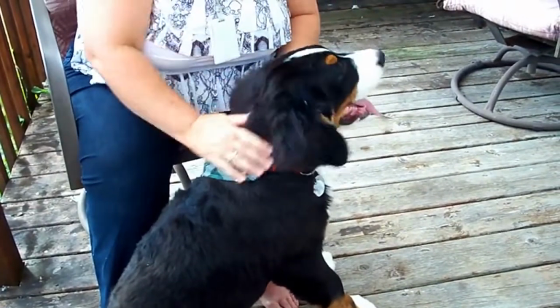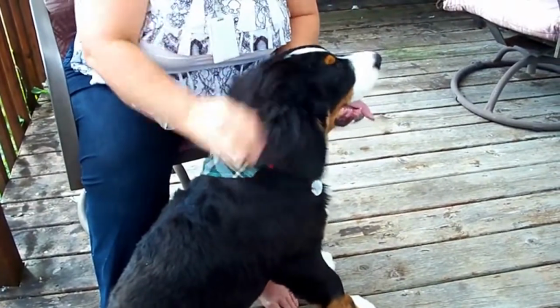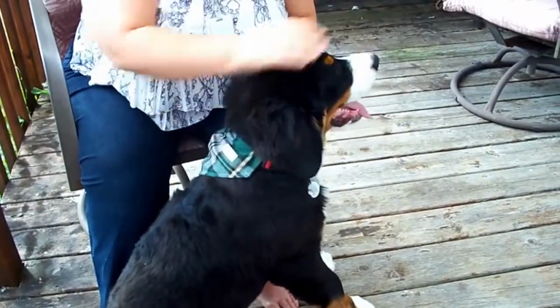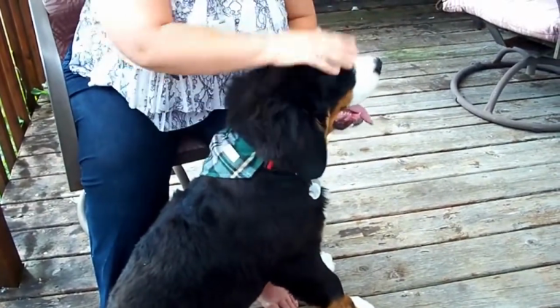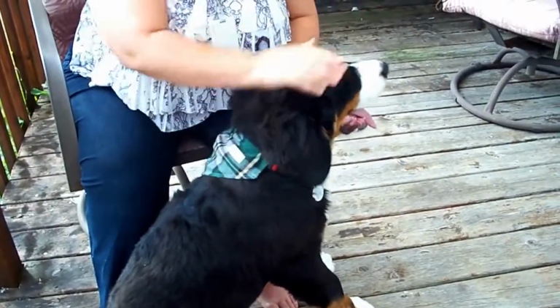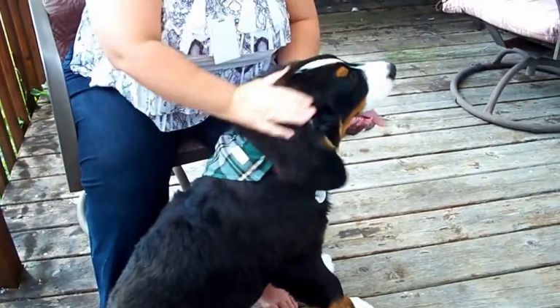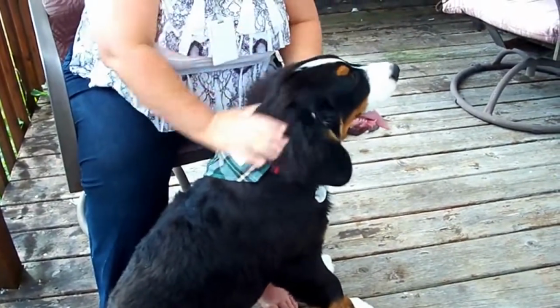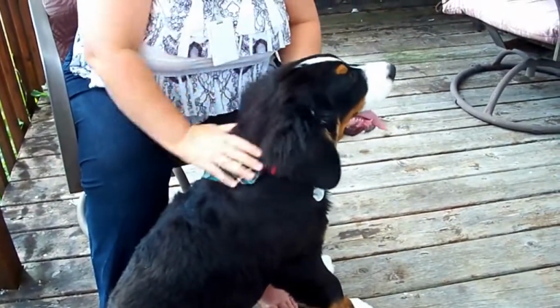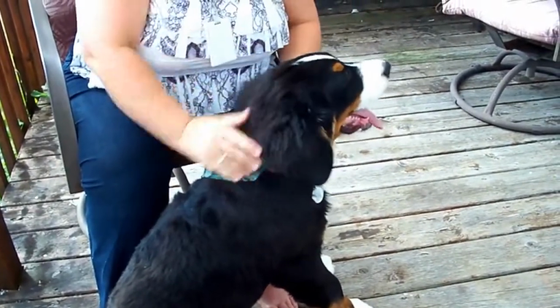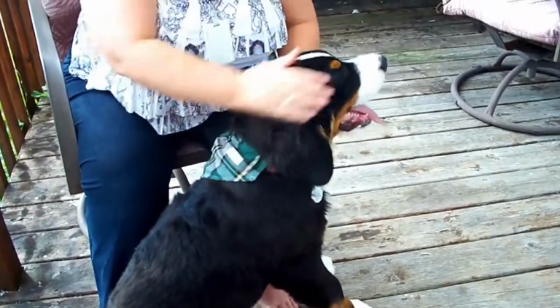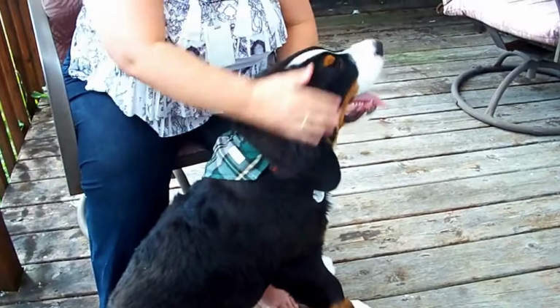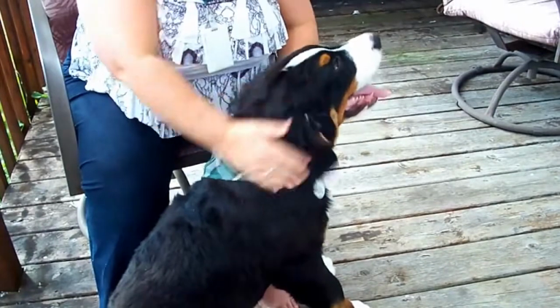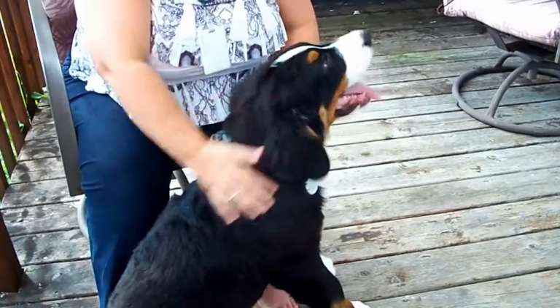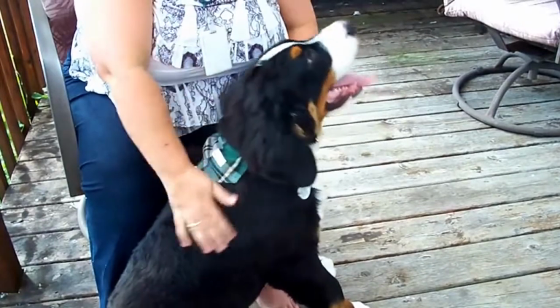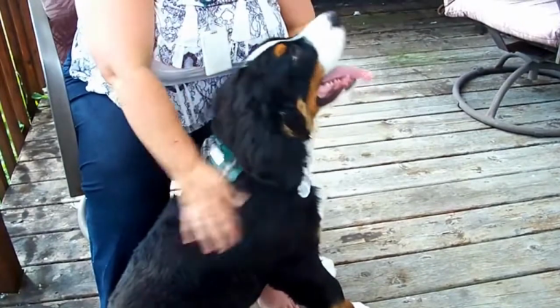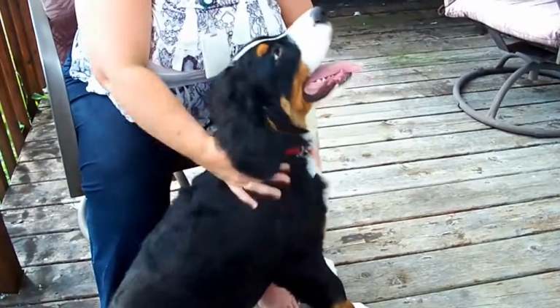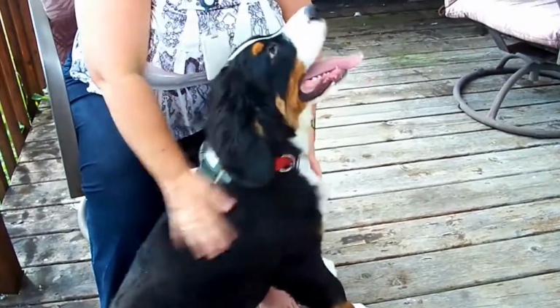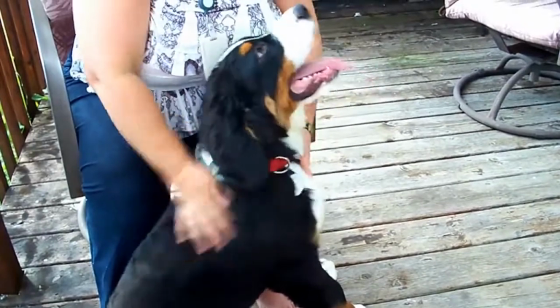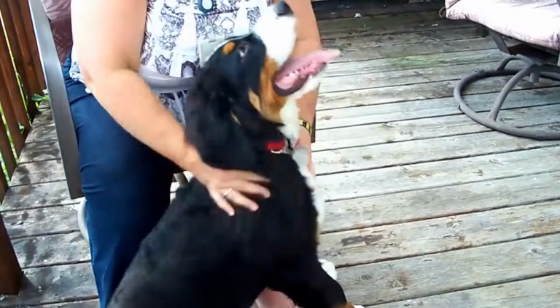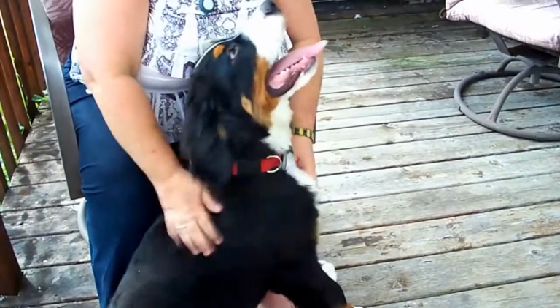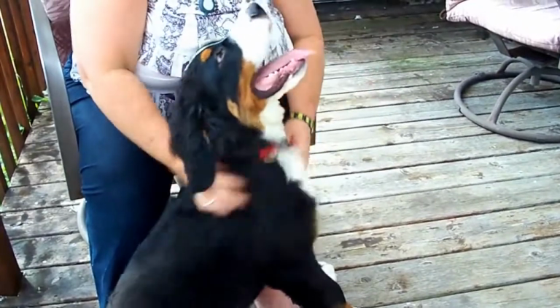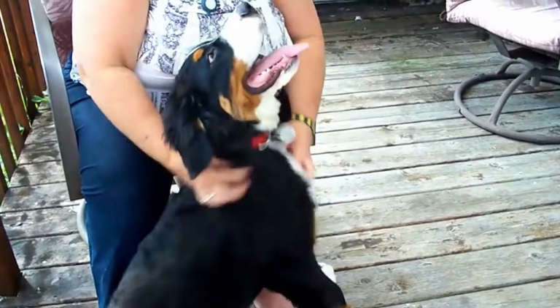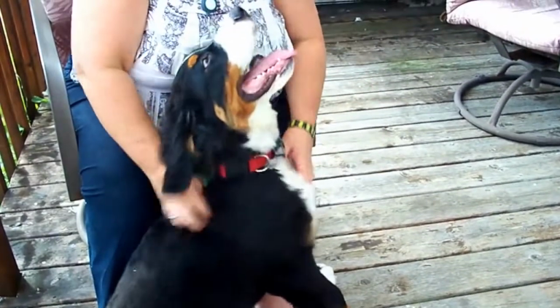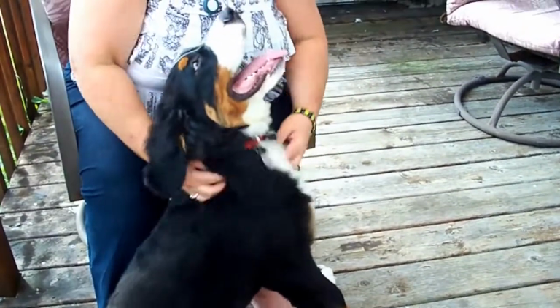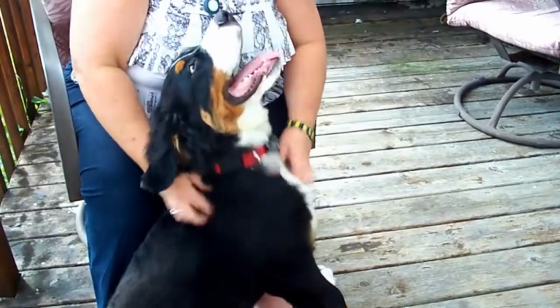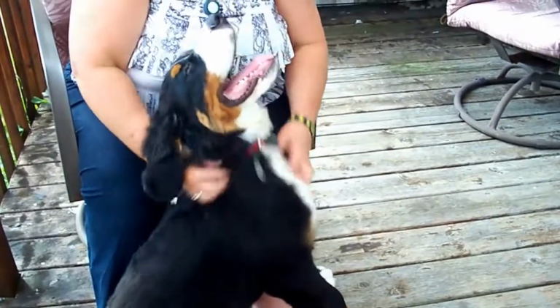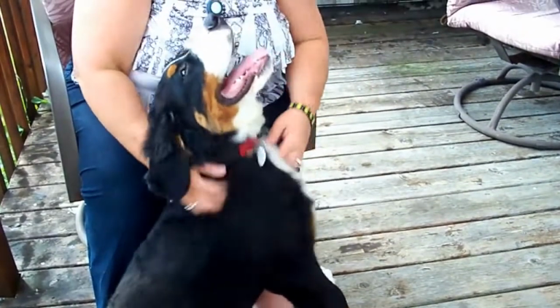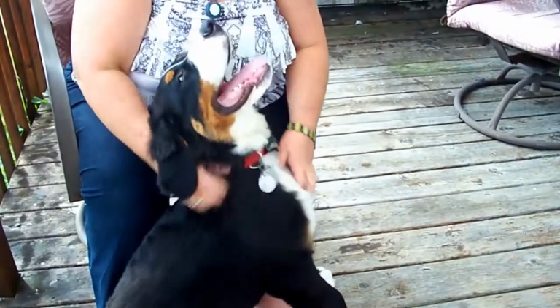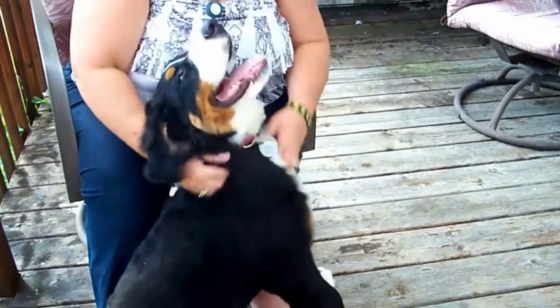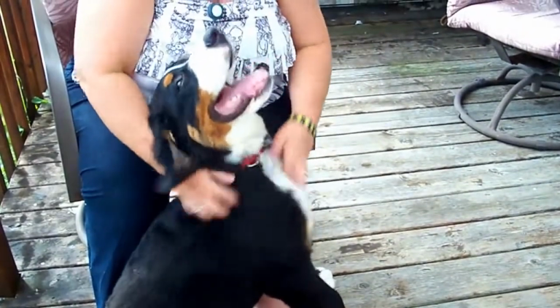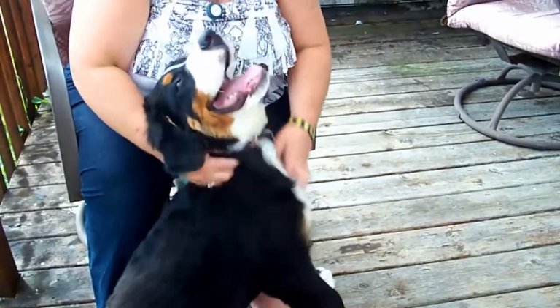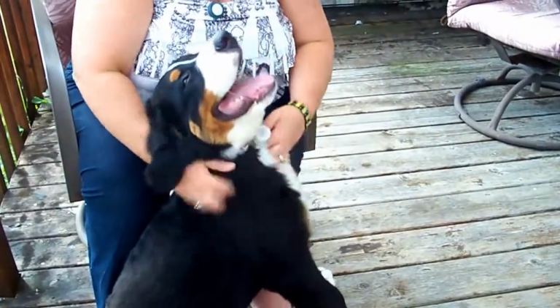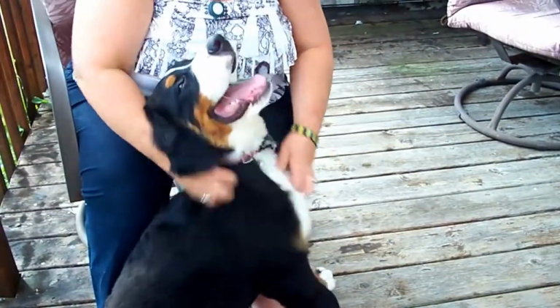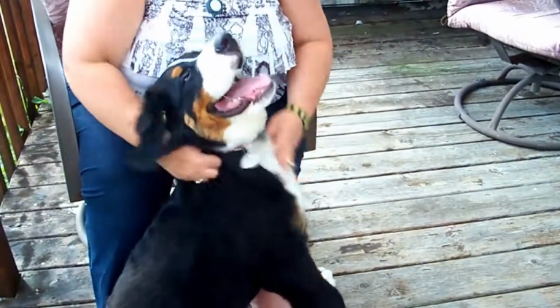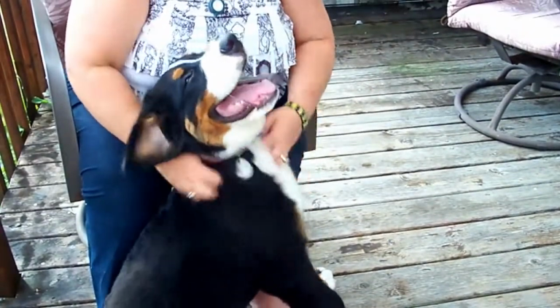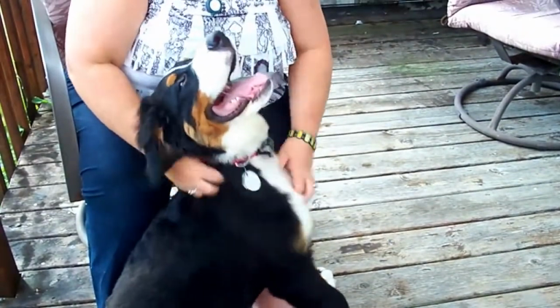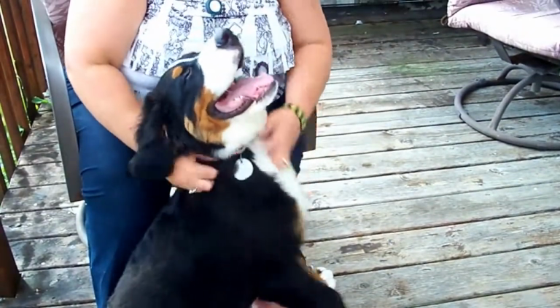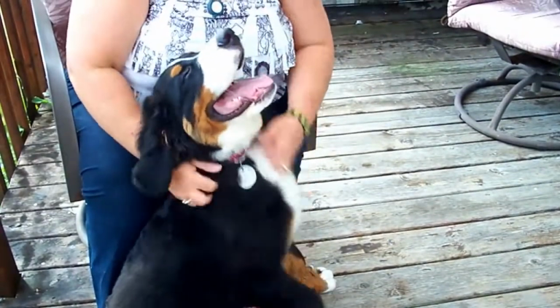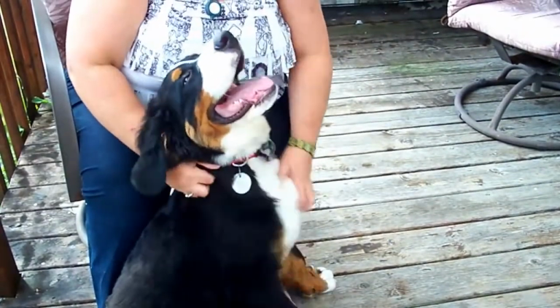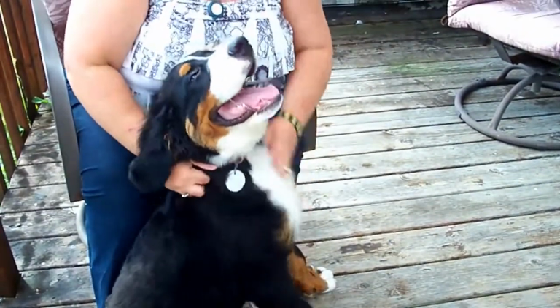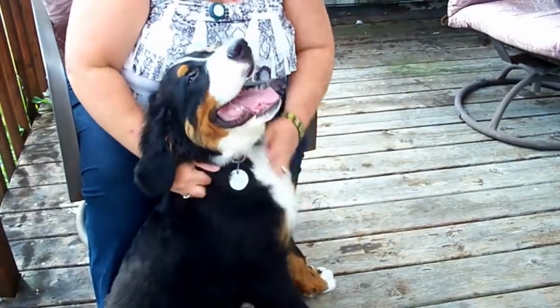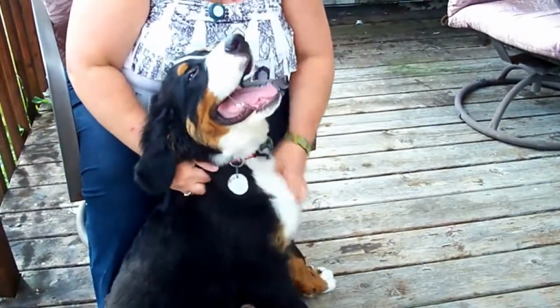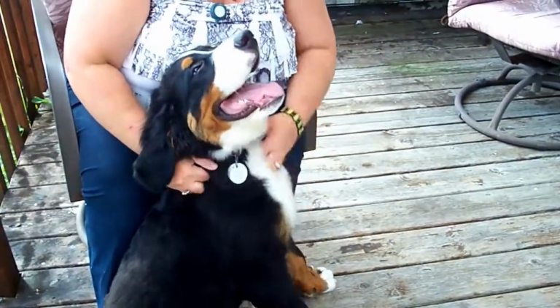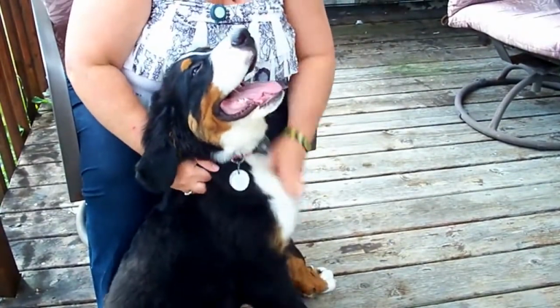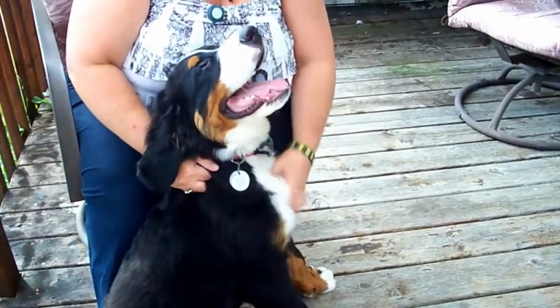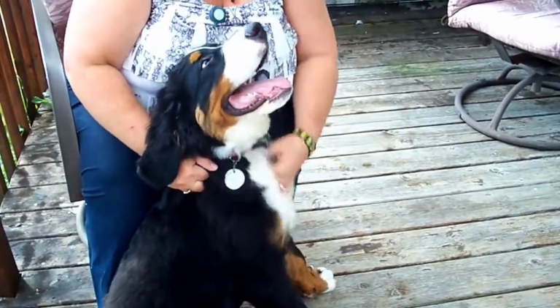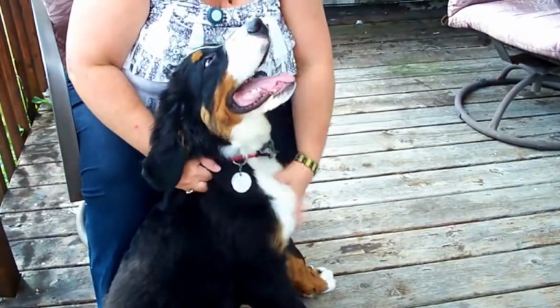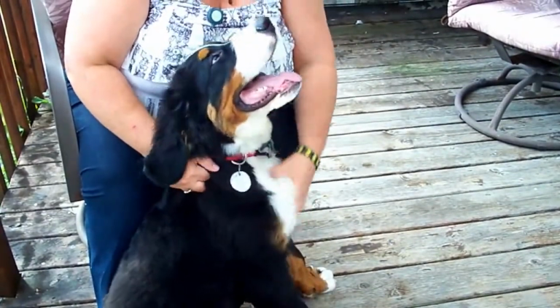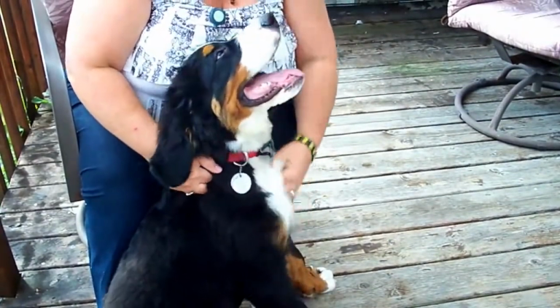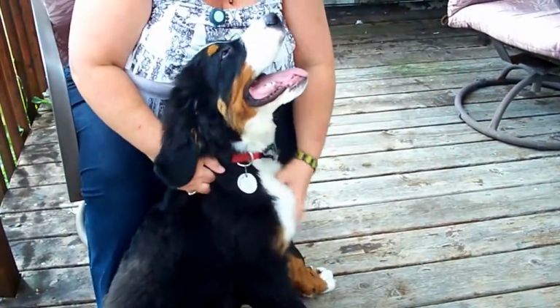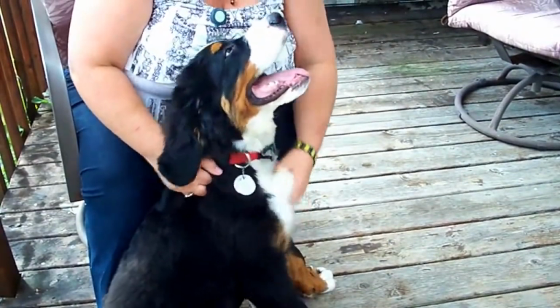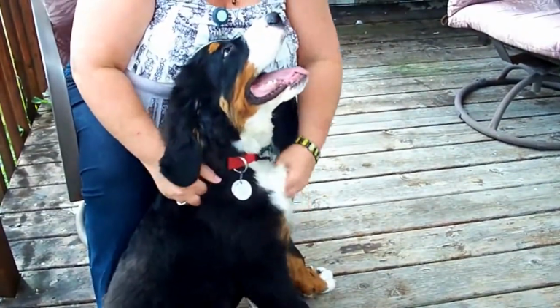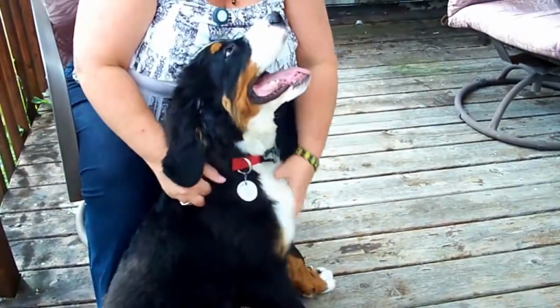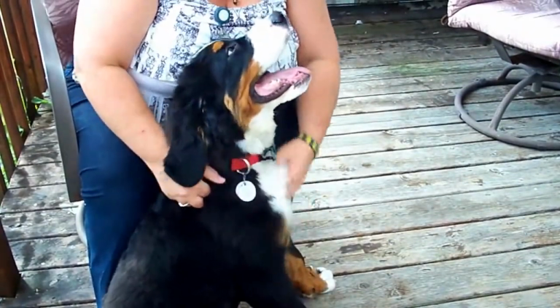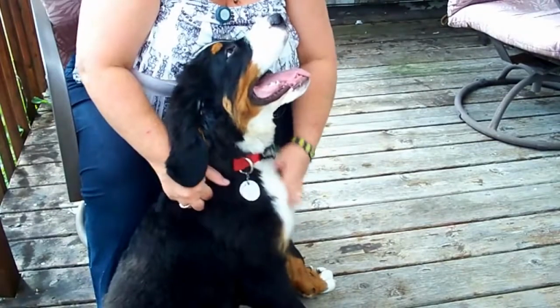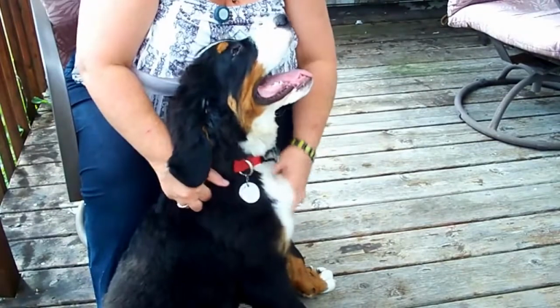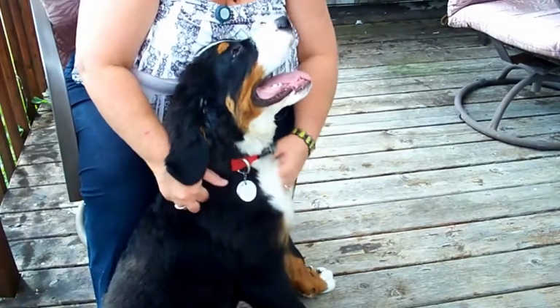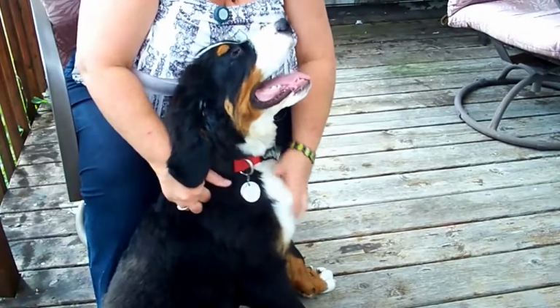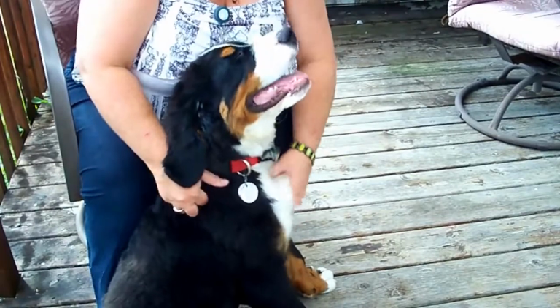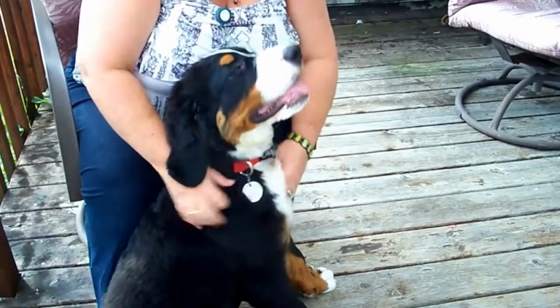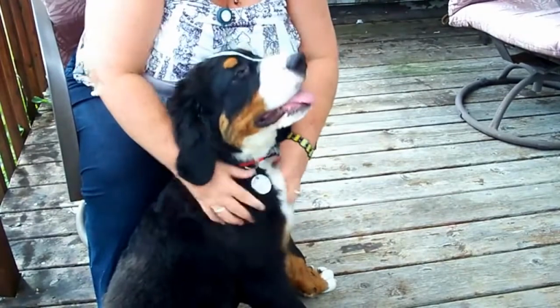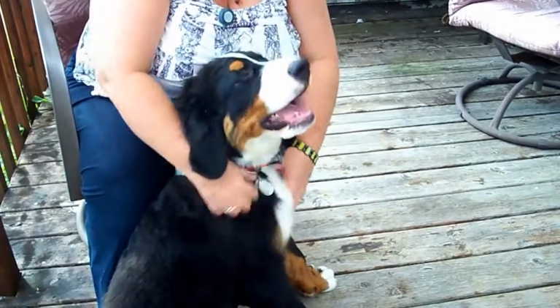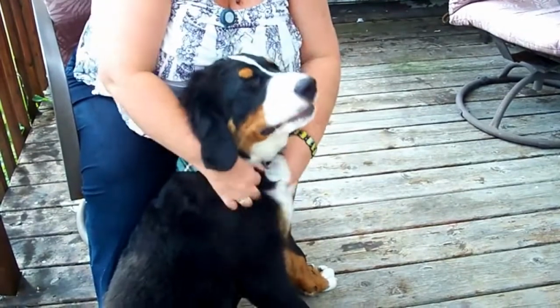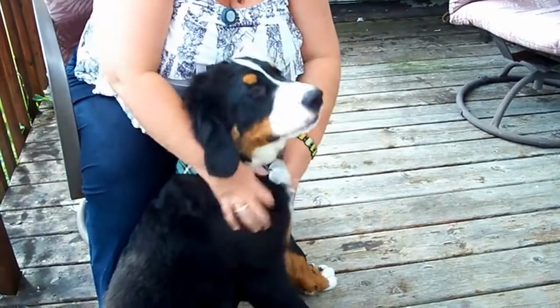Handsome puppy. Handsome when you're not biting. But when you bite — oh my god, mommy sees red.